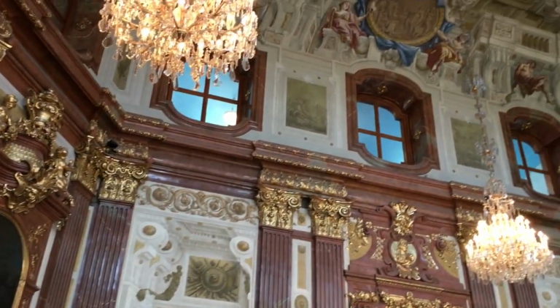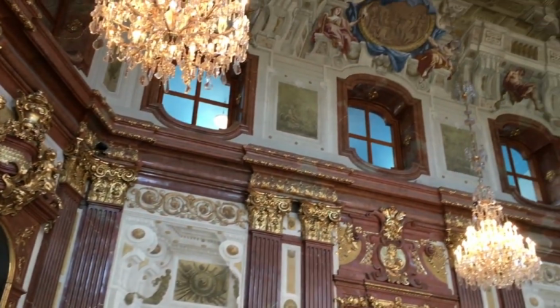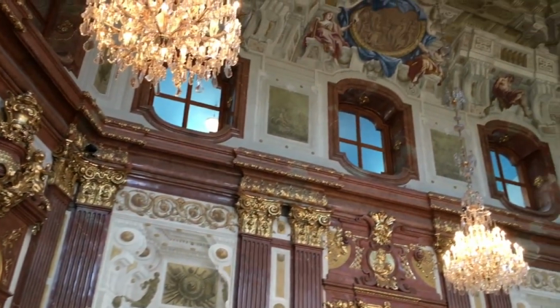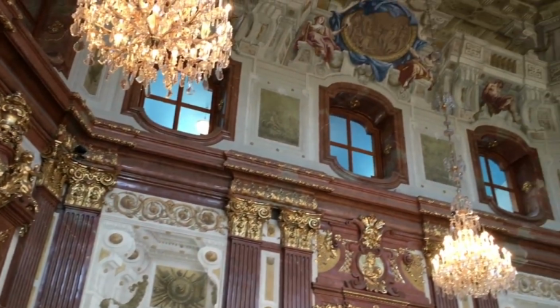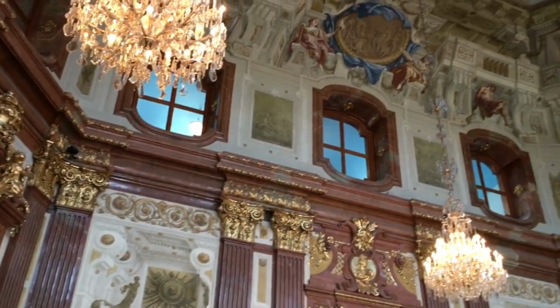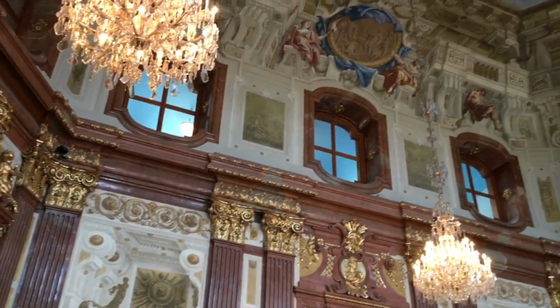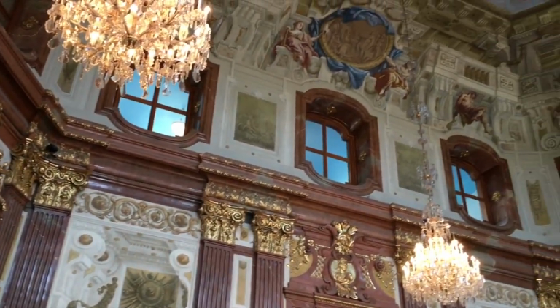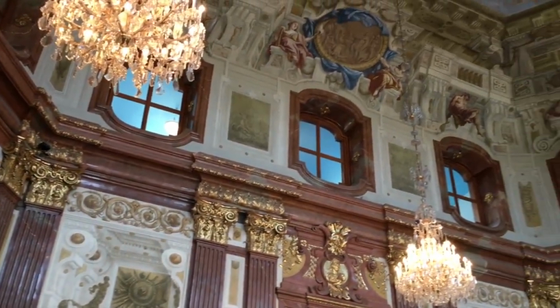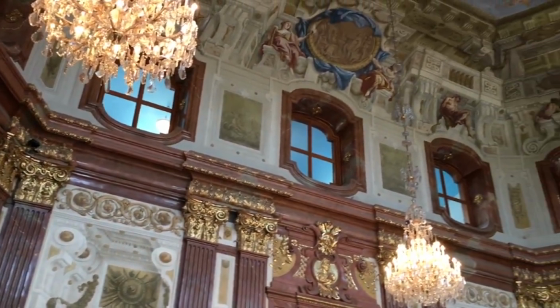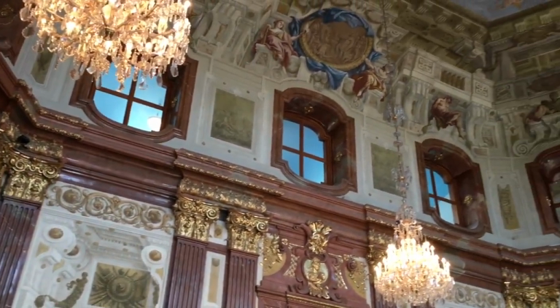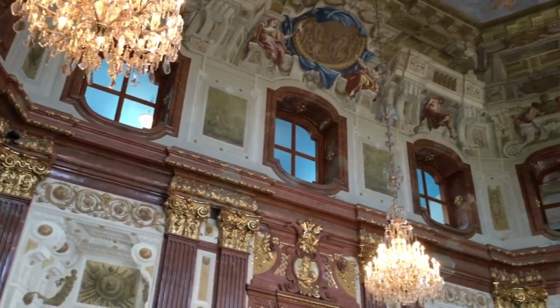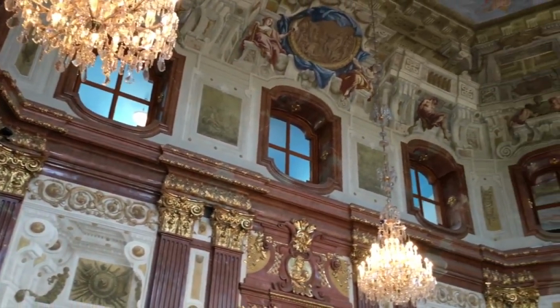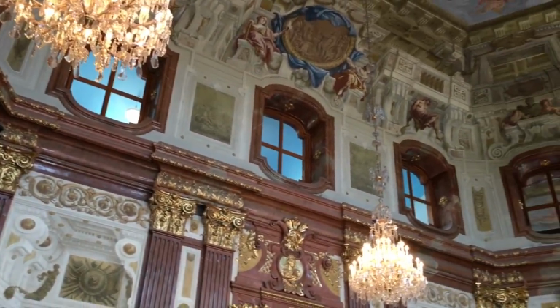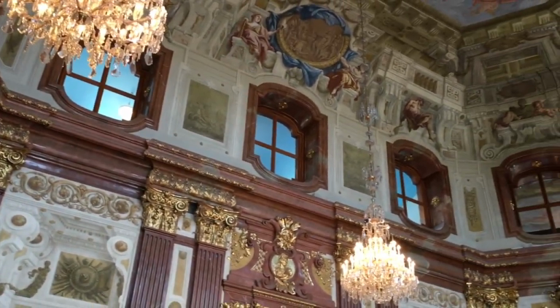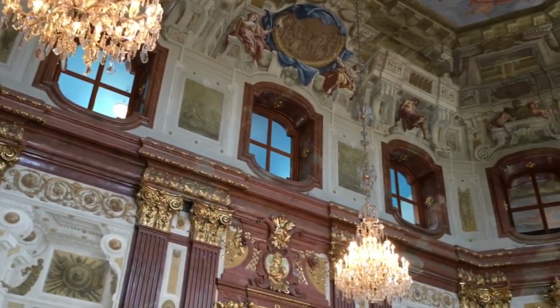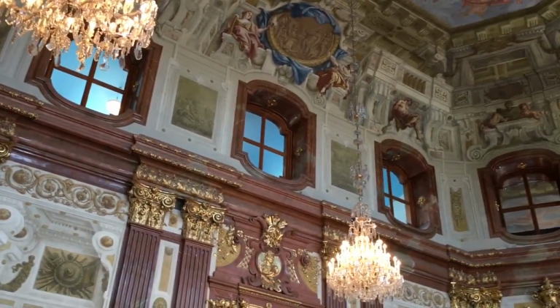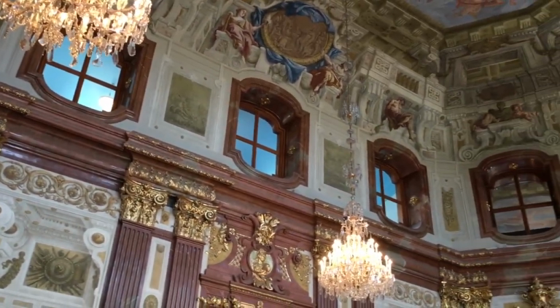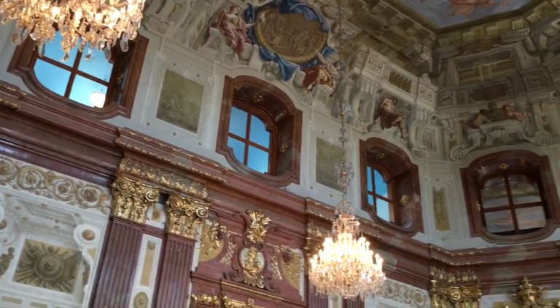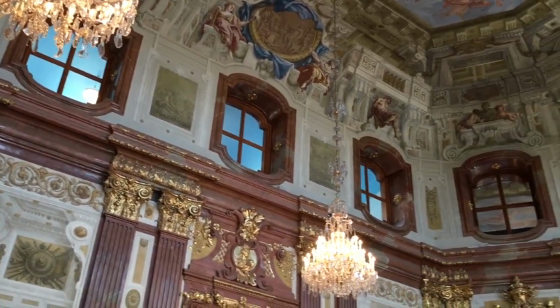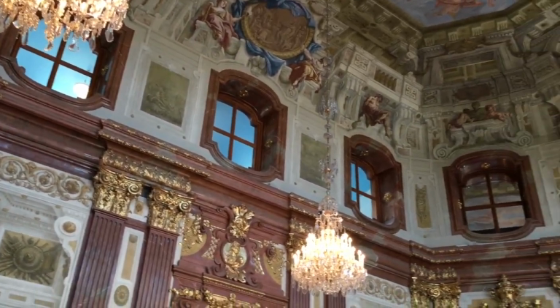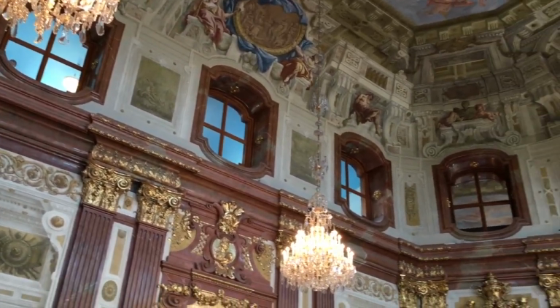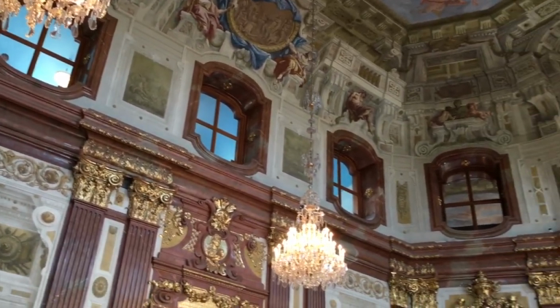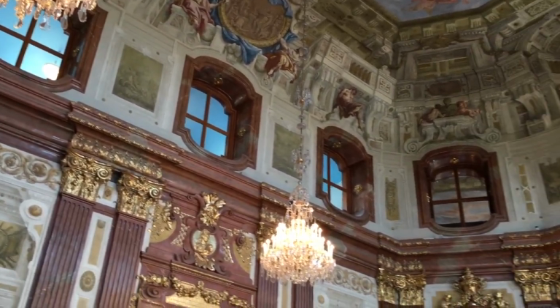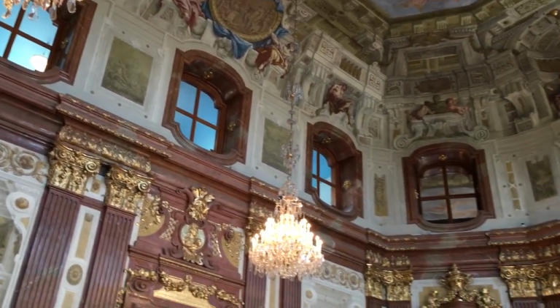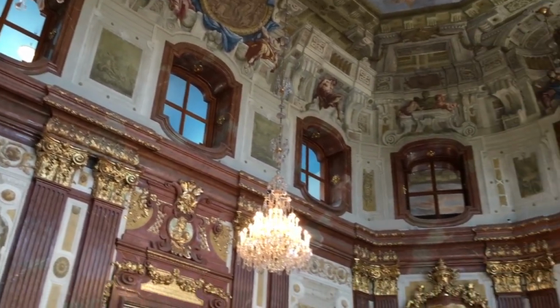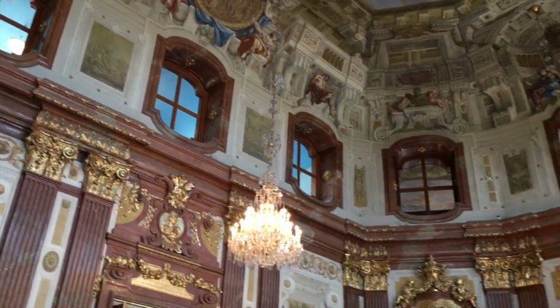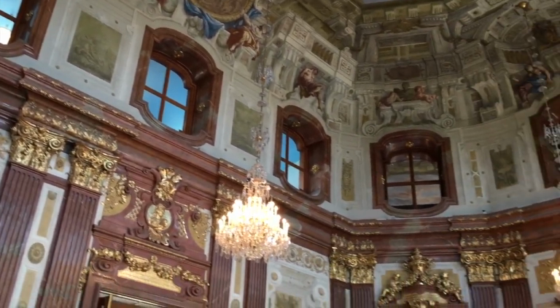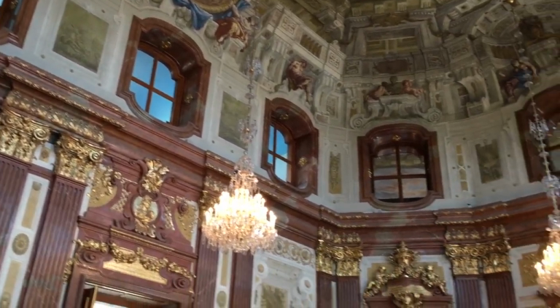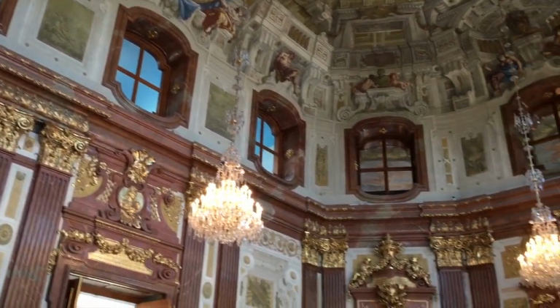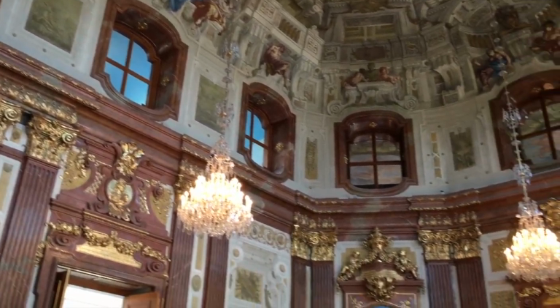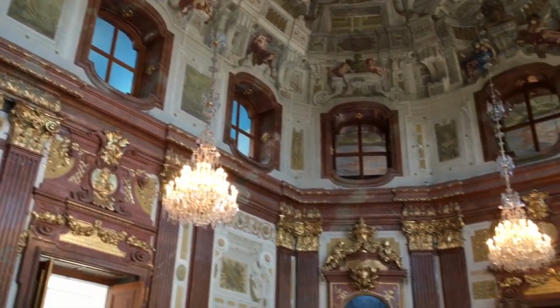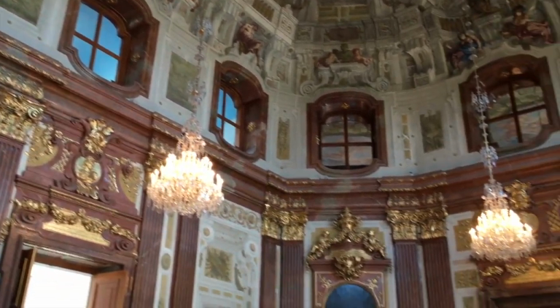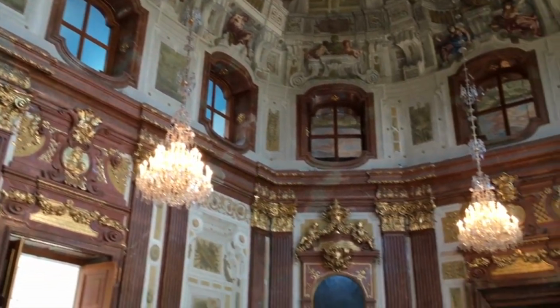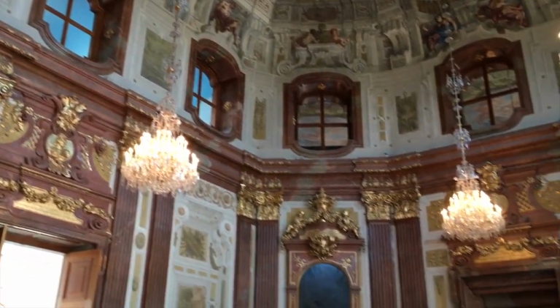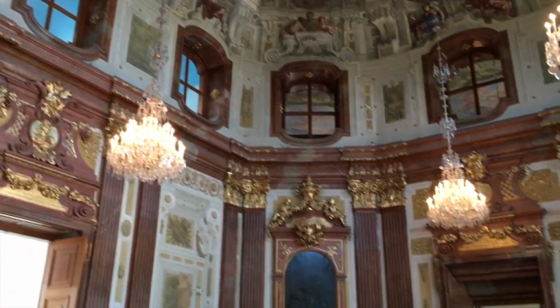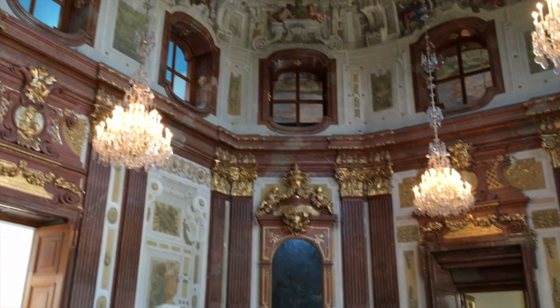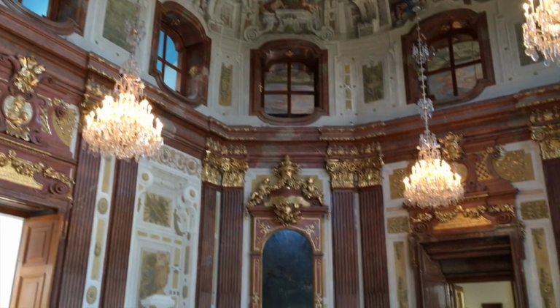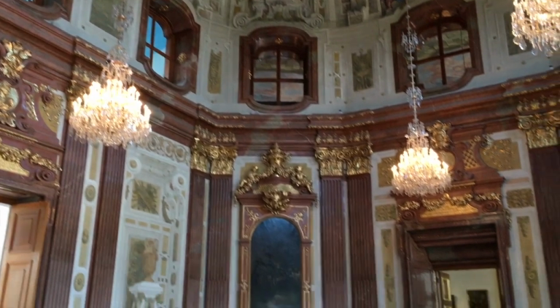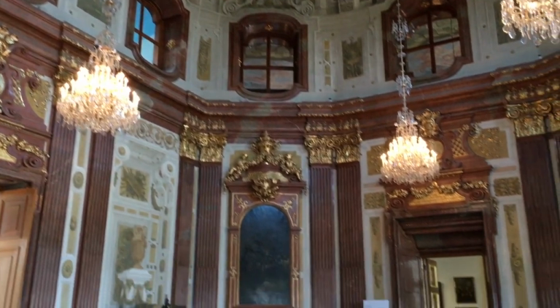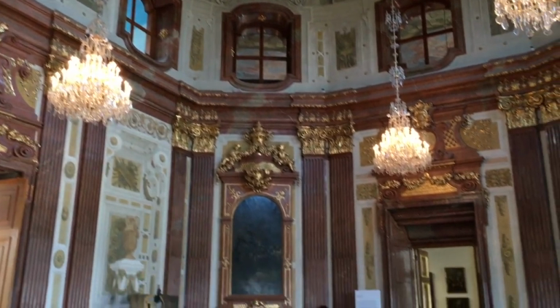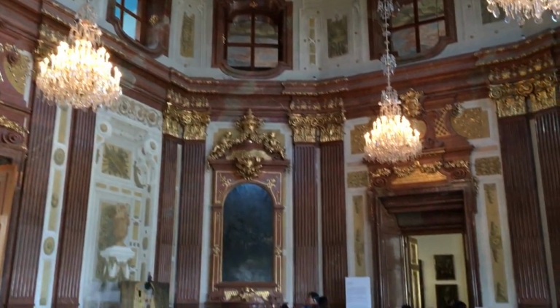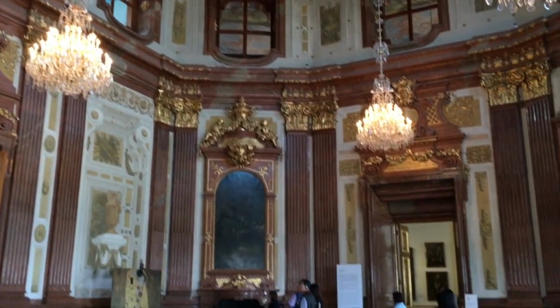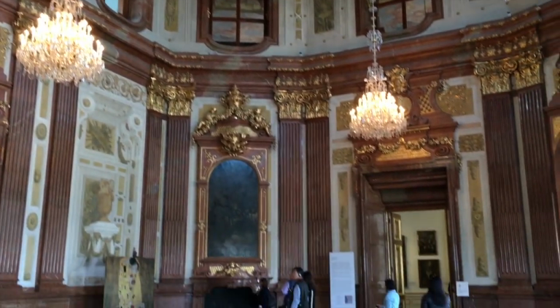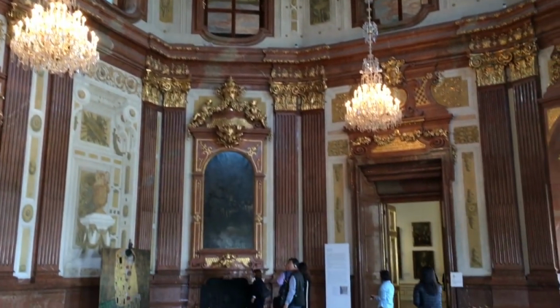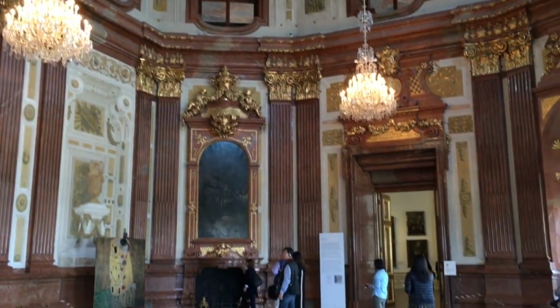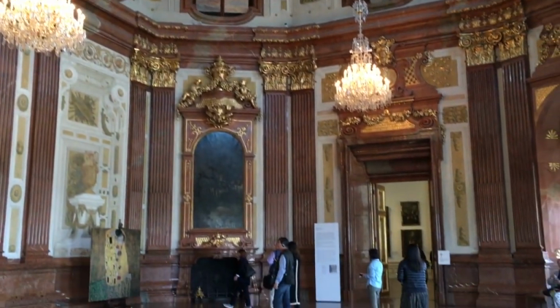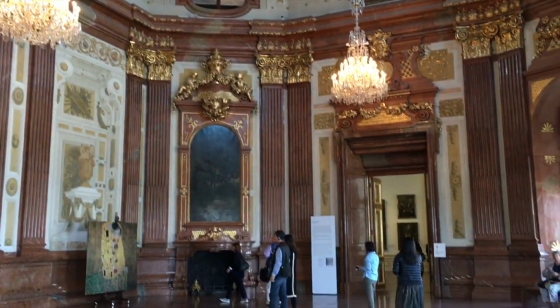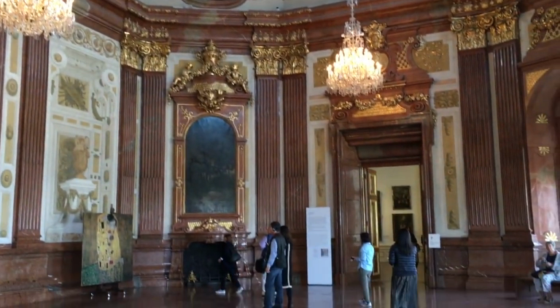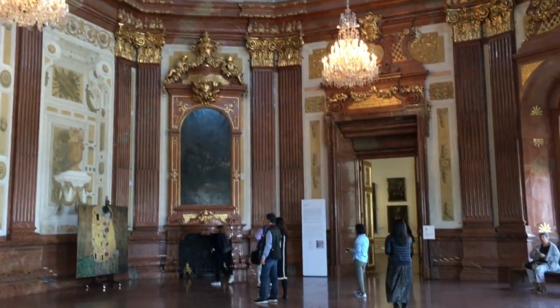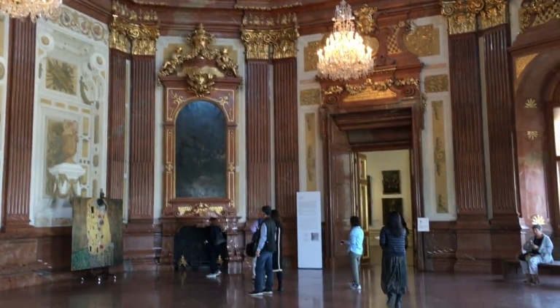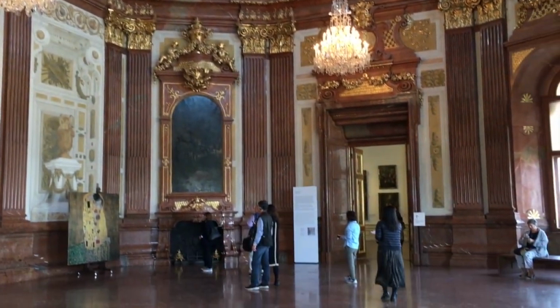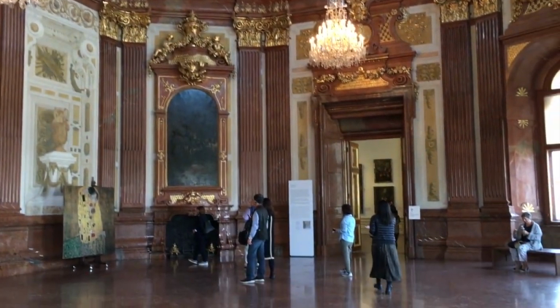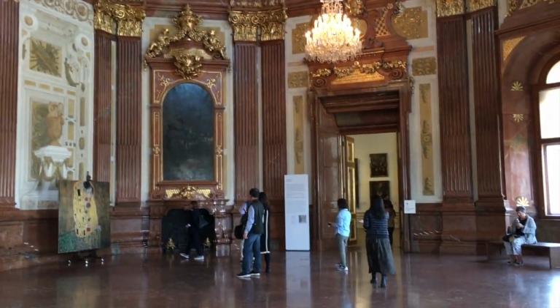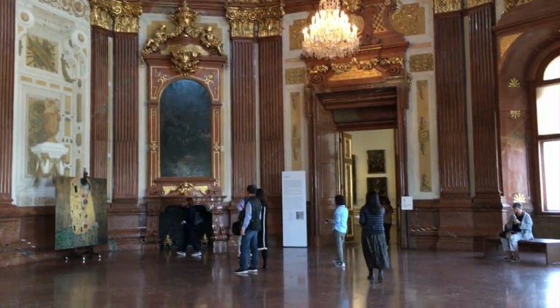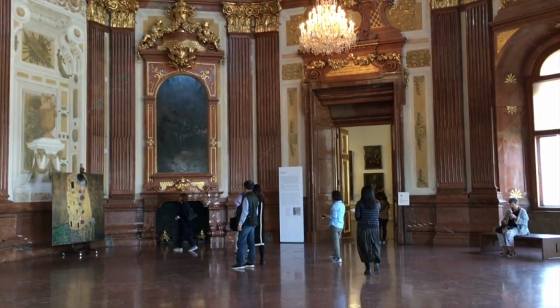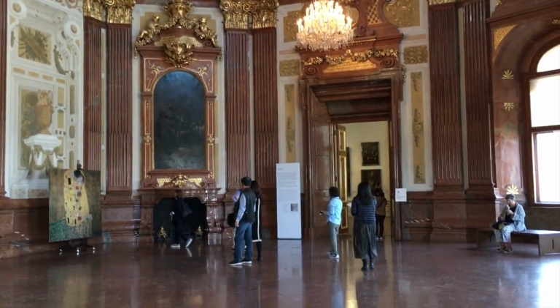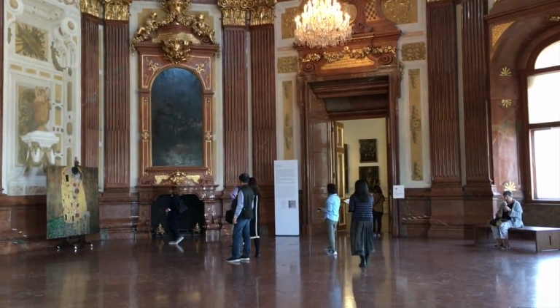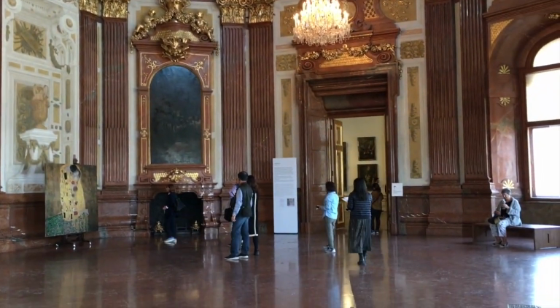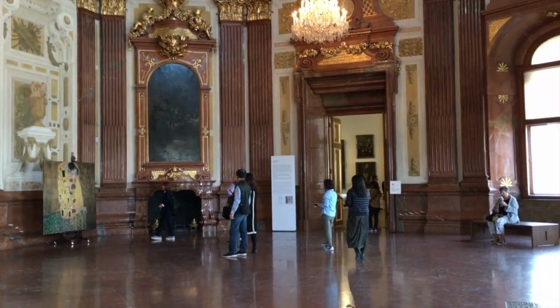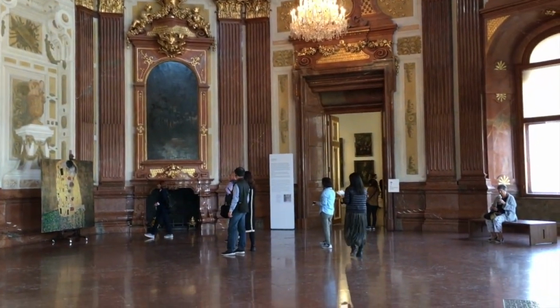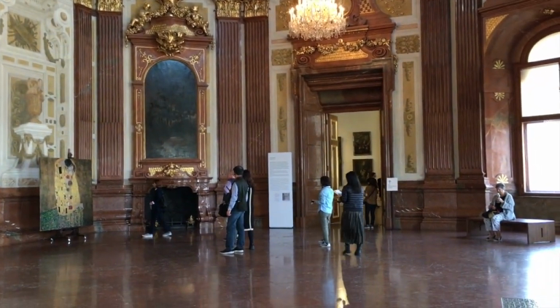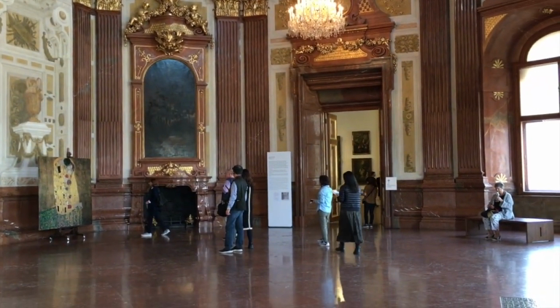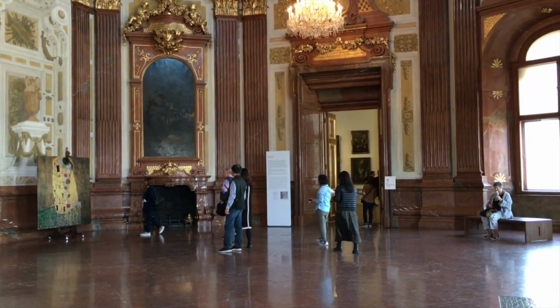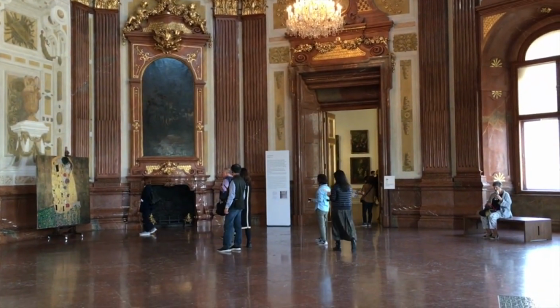Famous pieces from world-renowned artists hung on the wall, but first we had to stop and take a moment to admire the building itself.